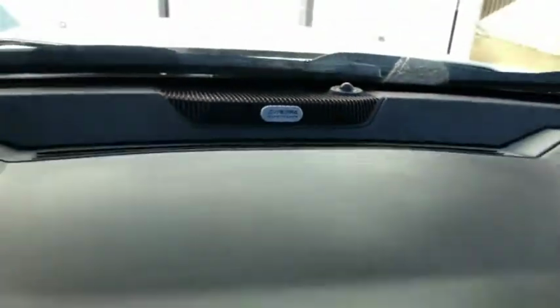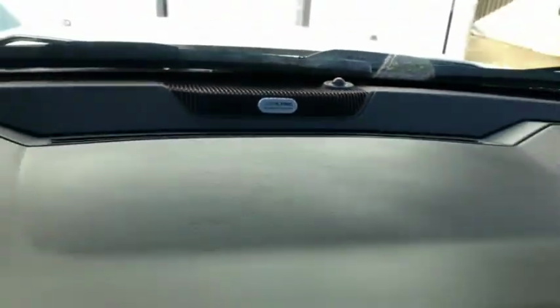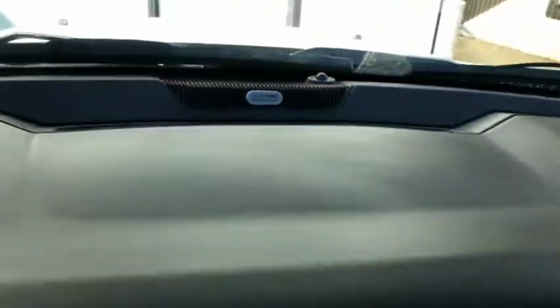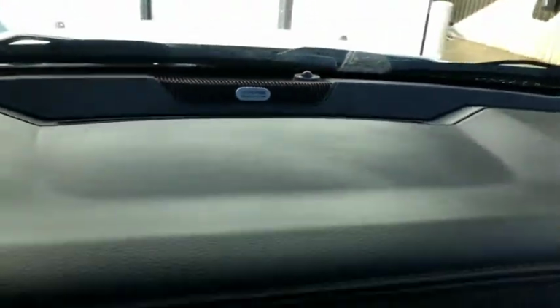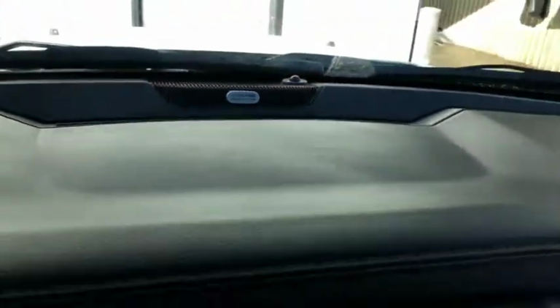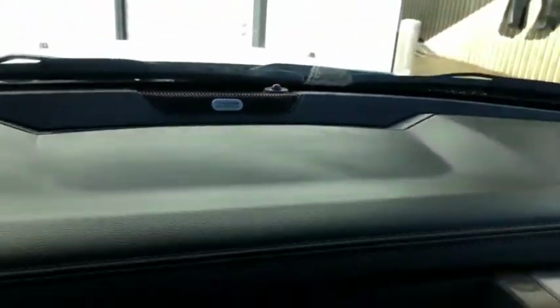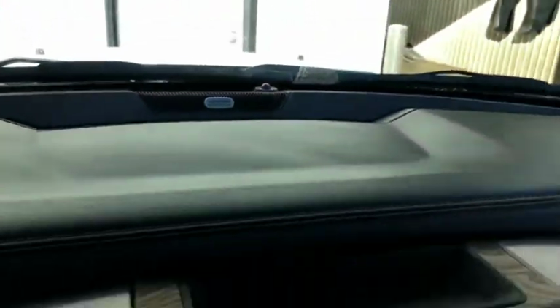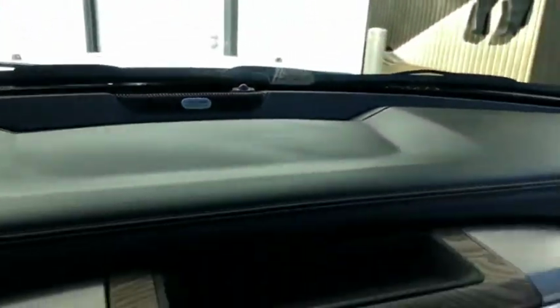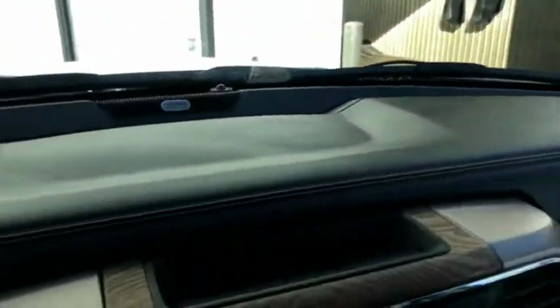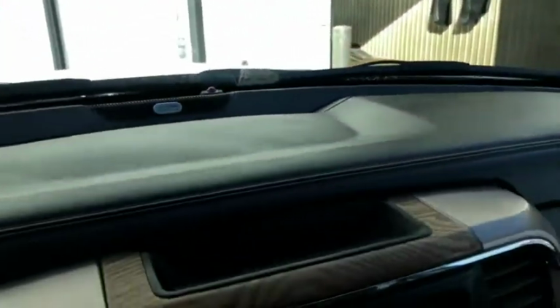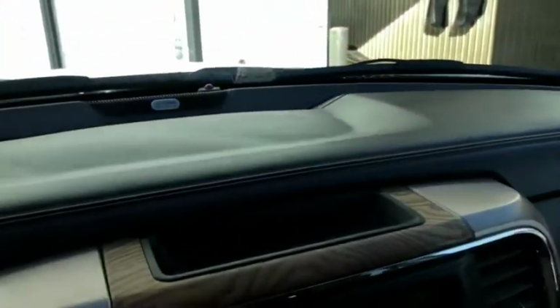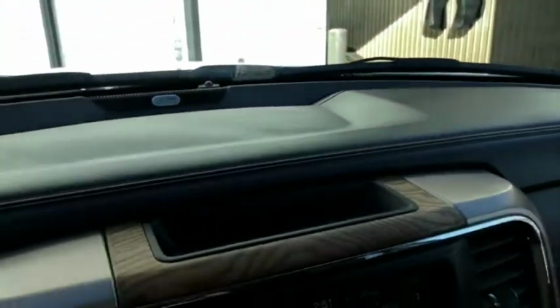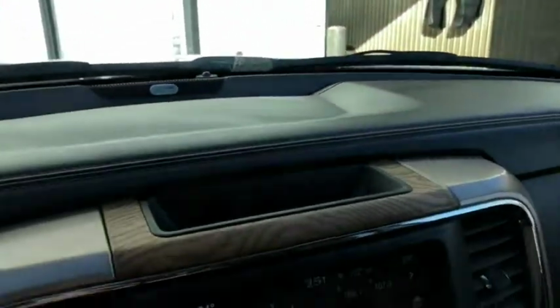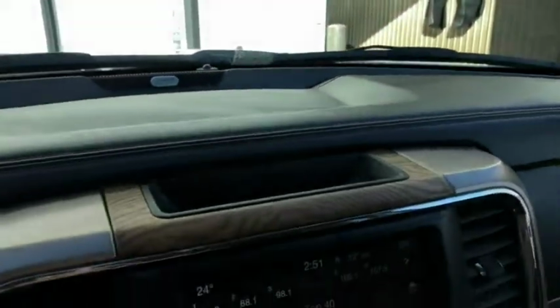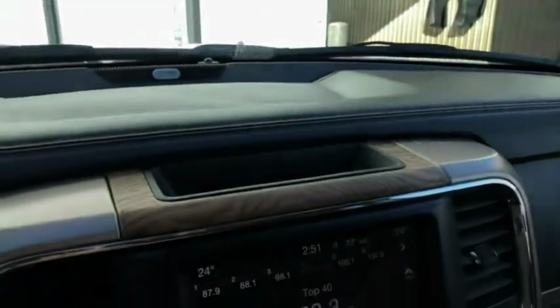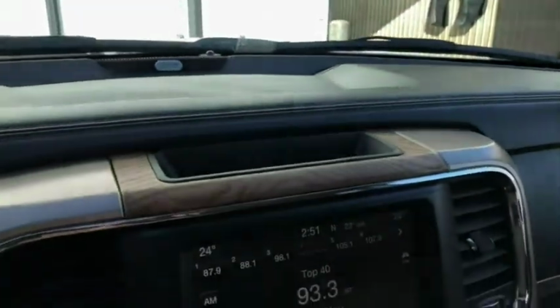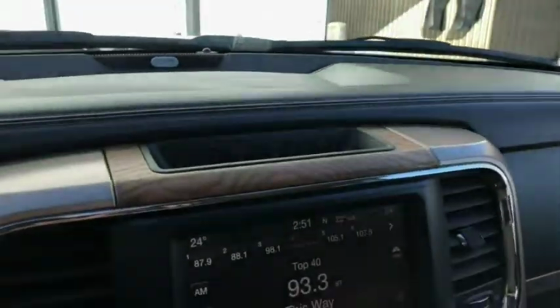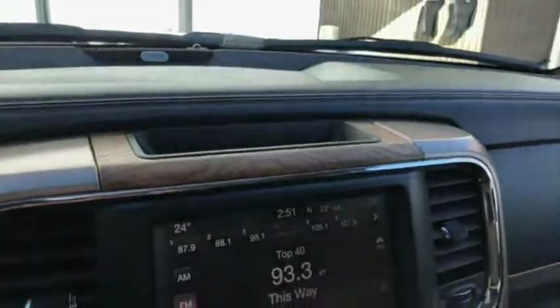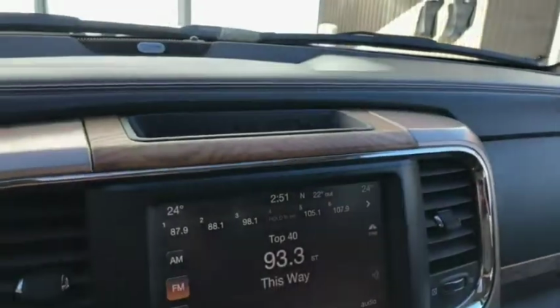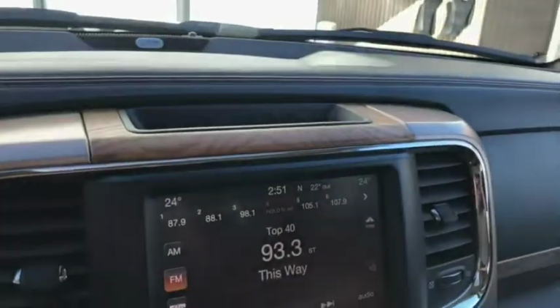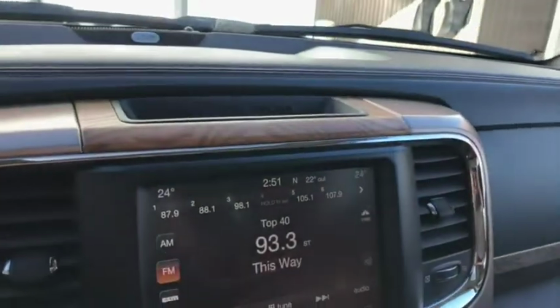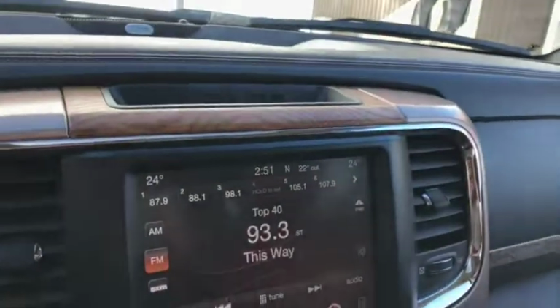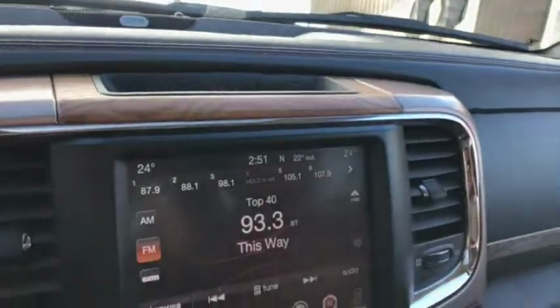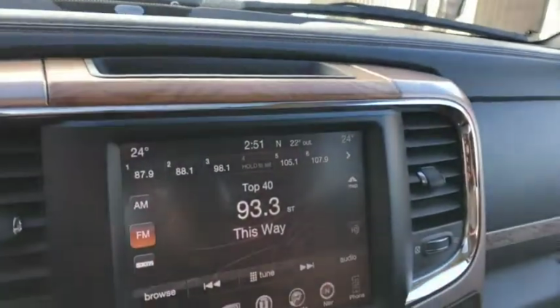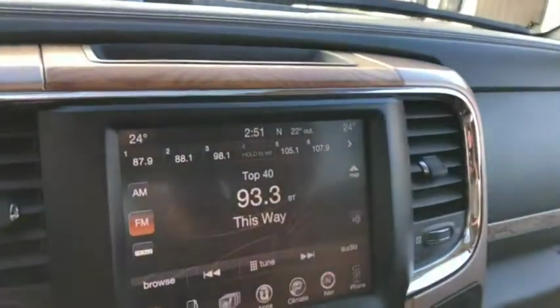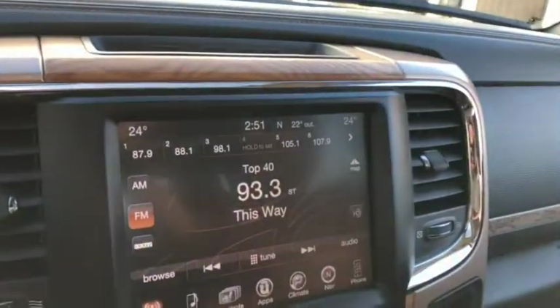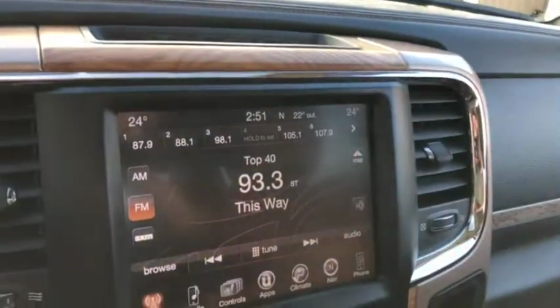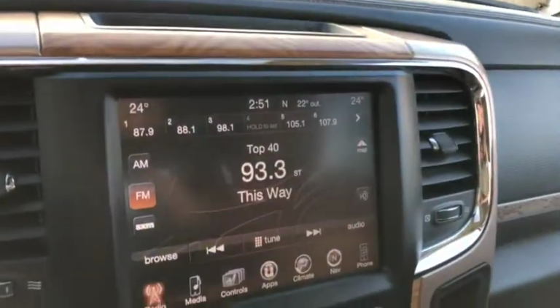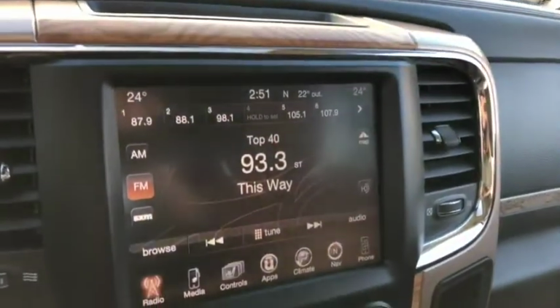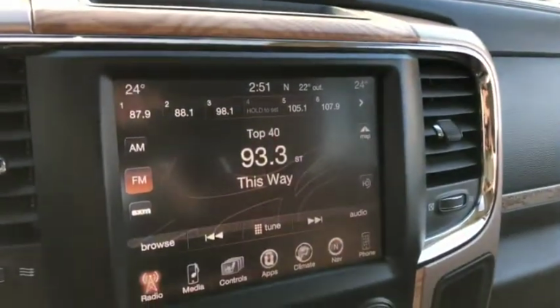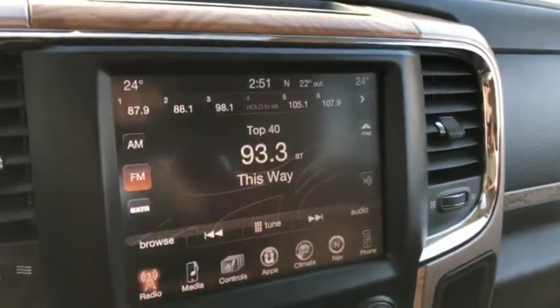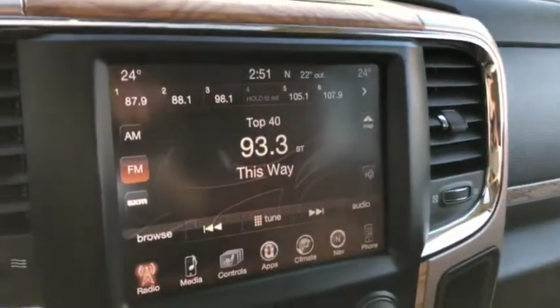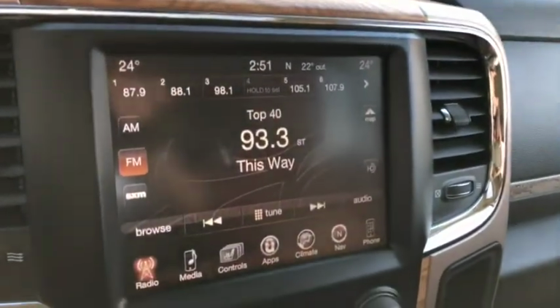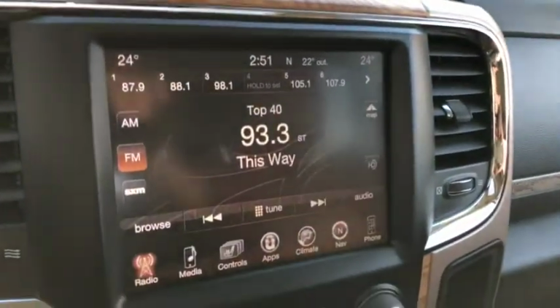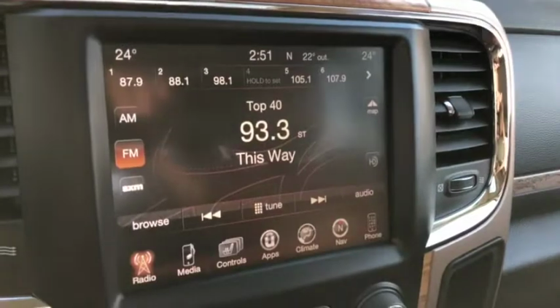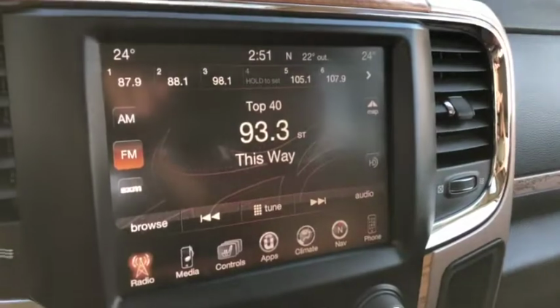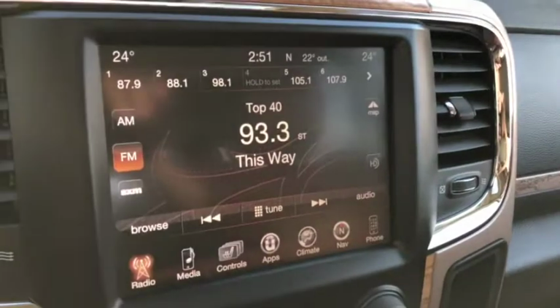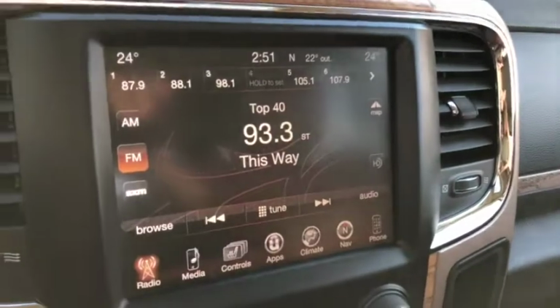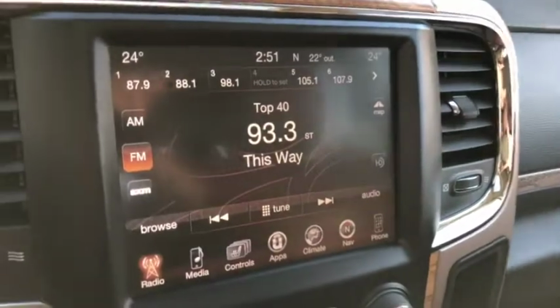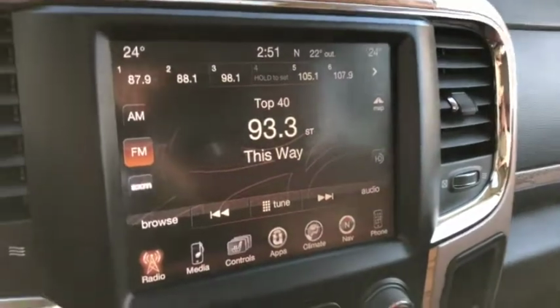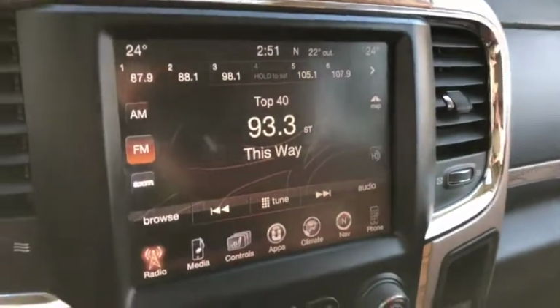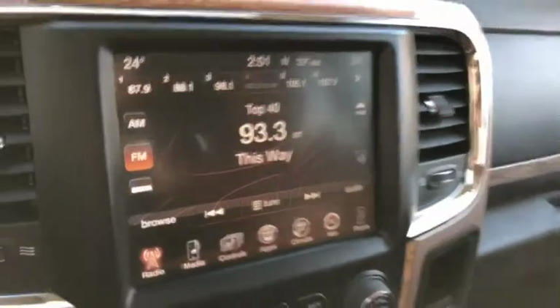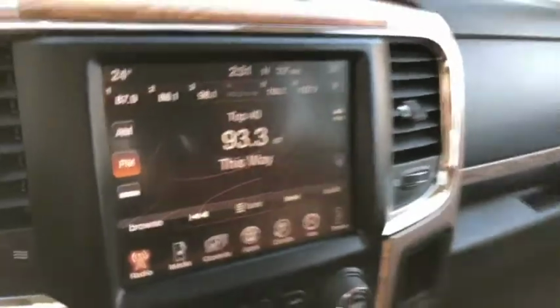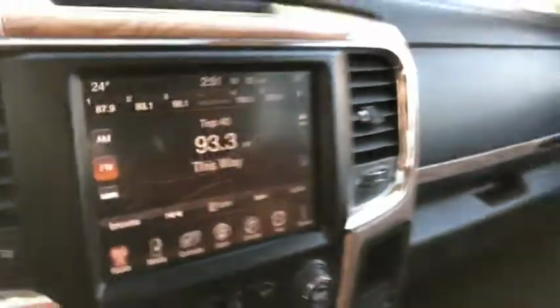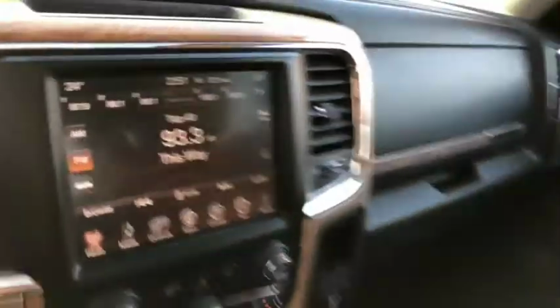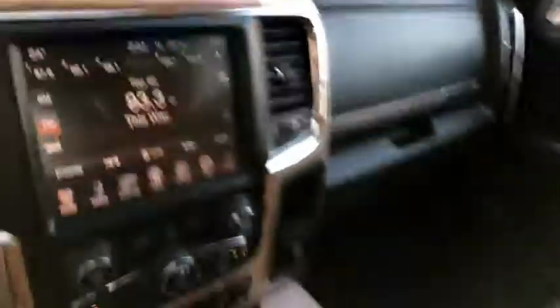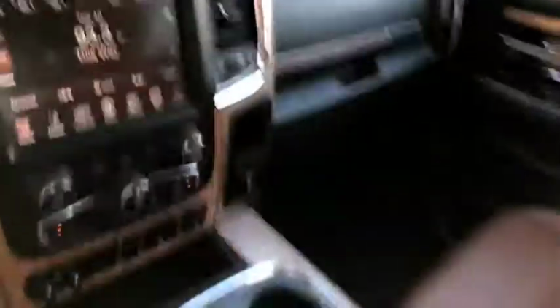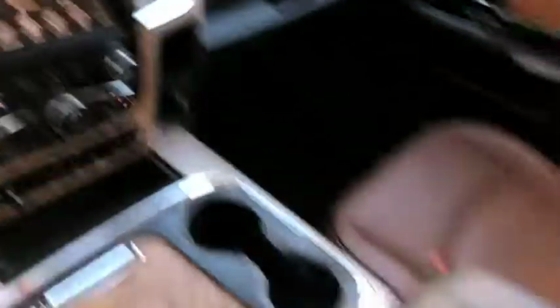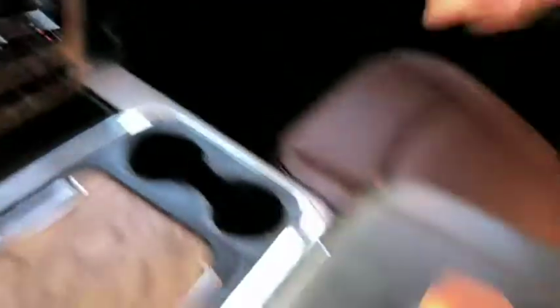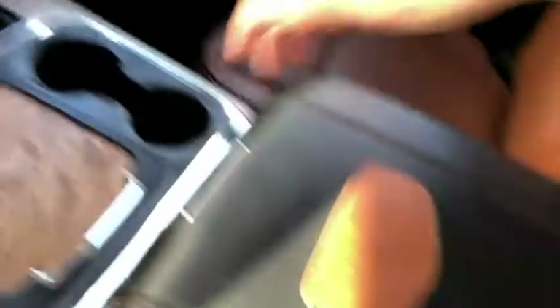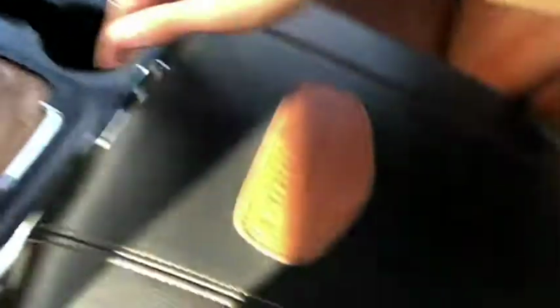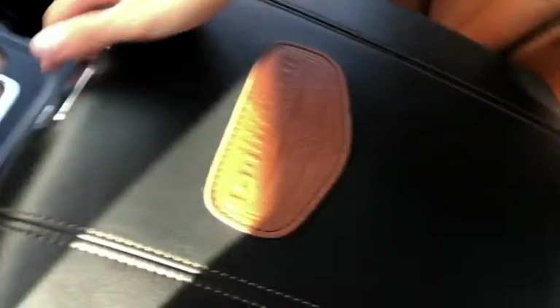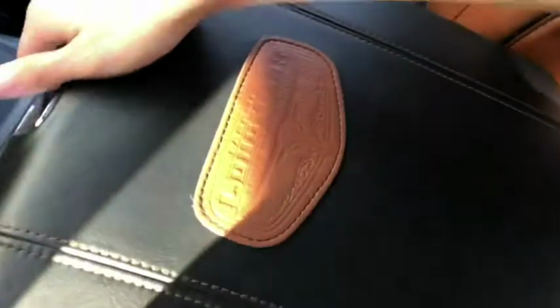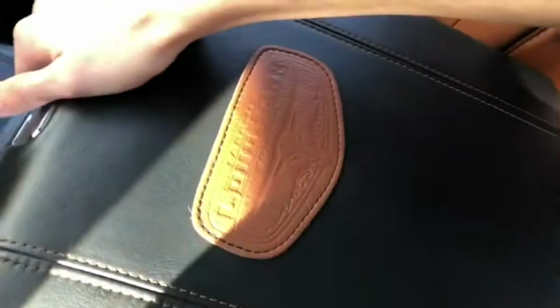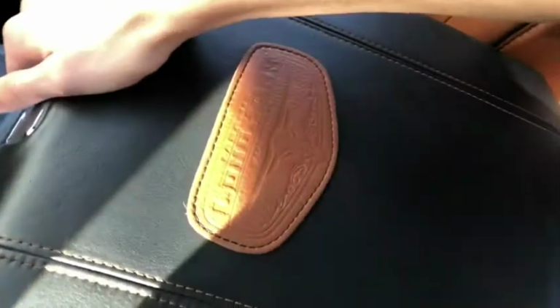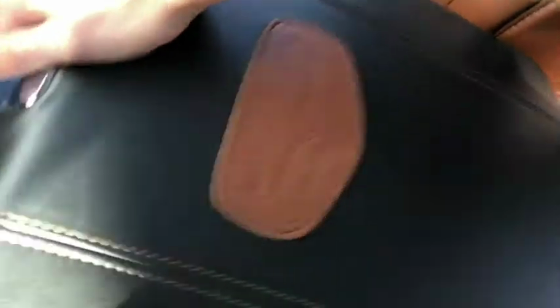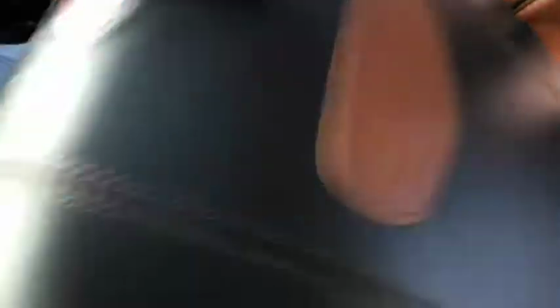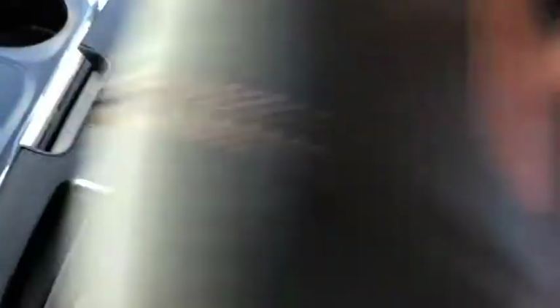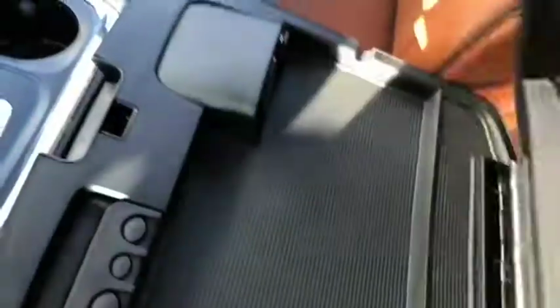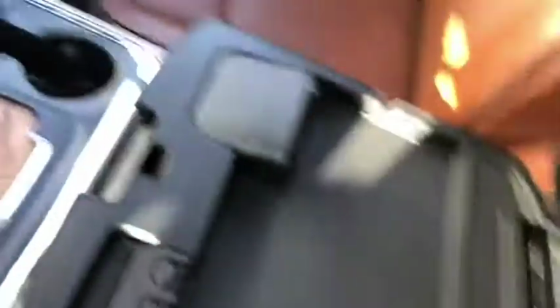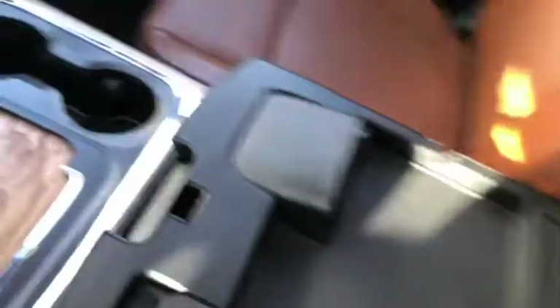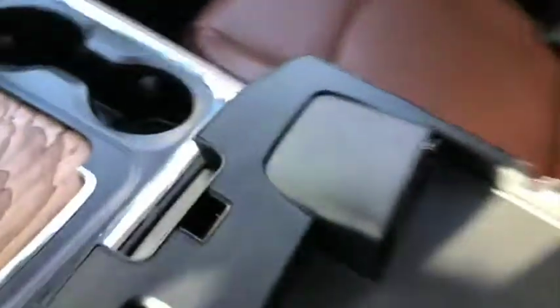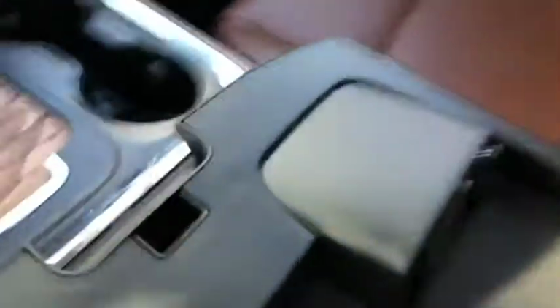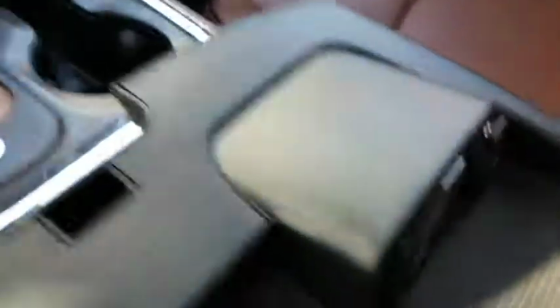The entertainment system comes with AM/FM radio, as well as satellite radio, Bluetooth, USB, and AUX ports located just inside the center console.